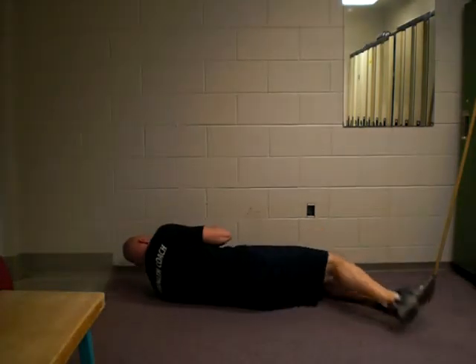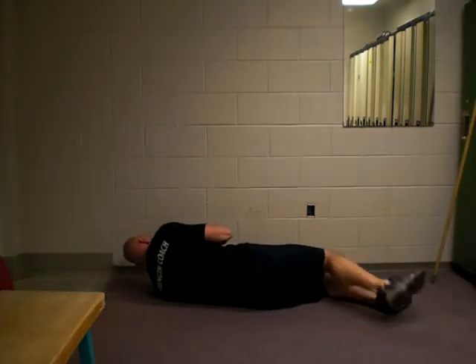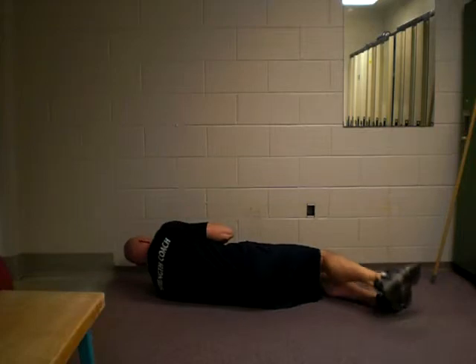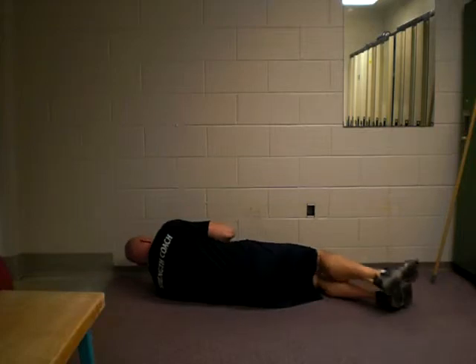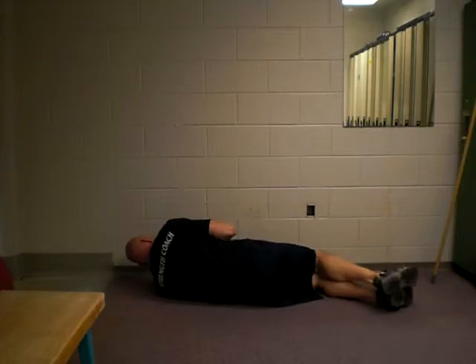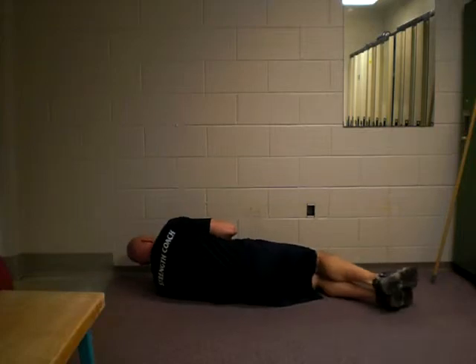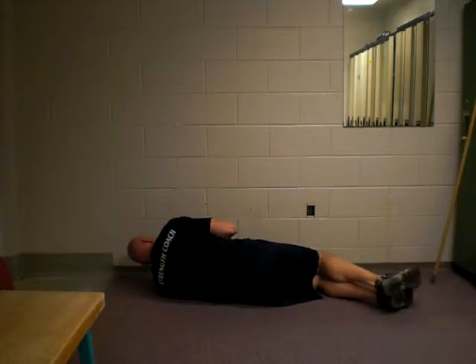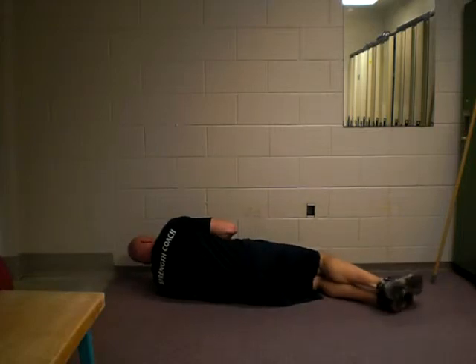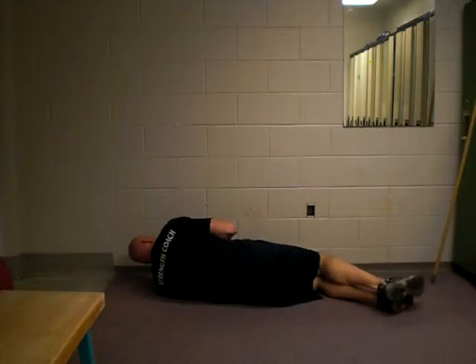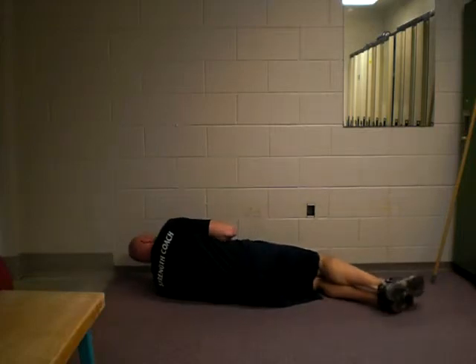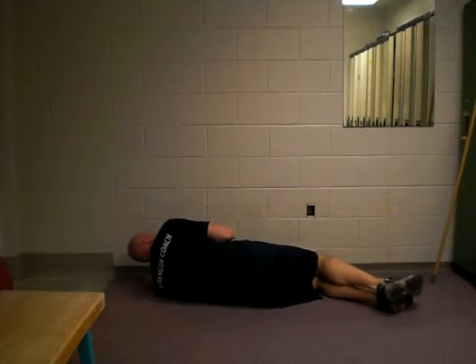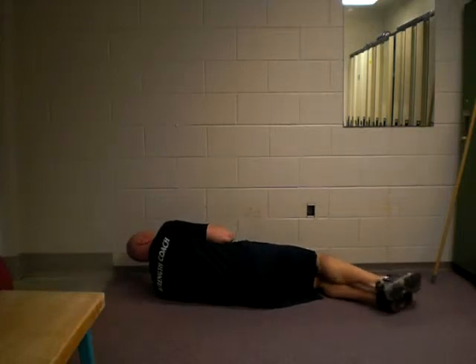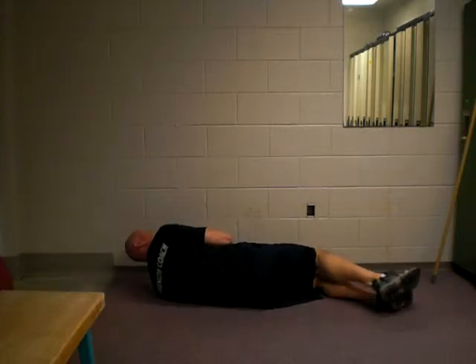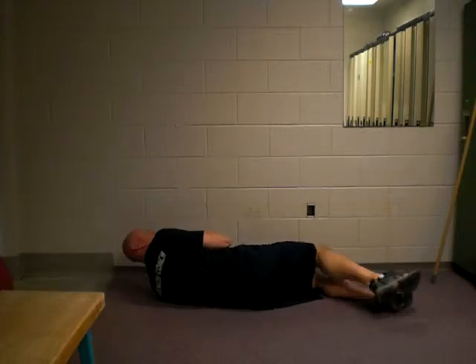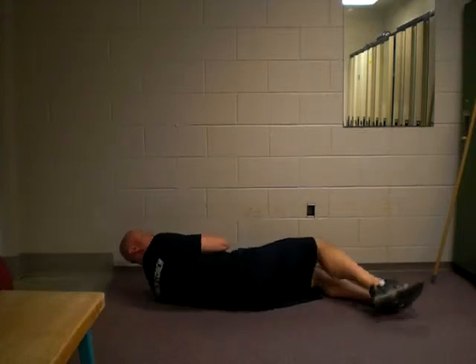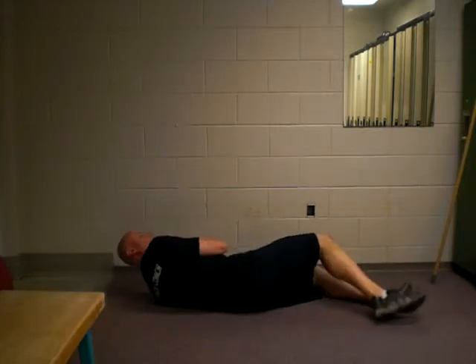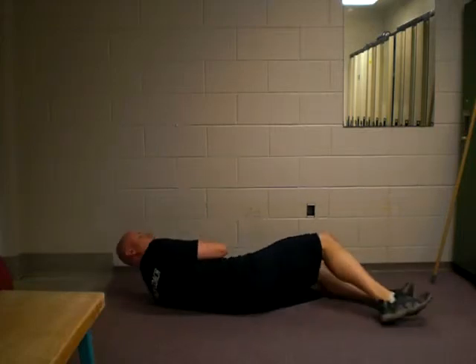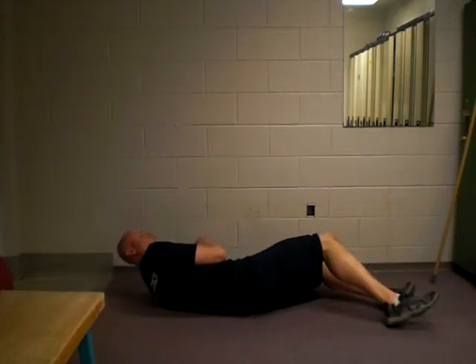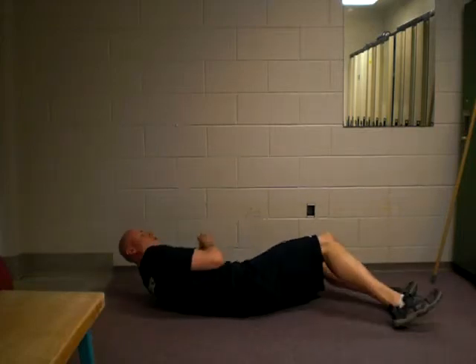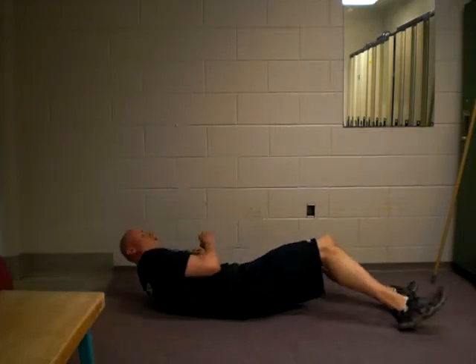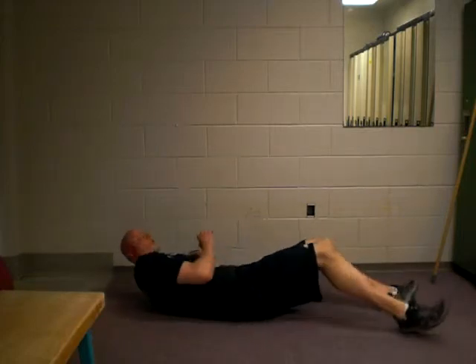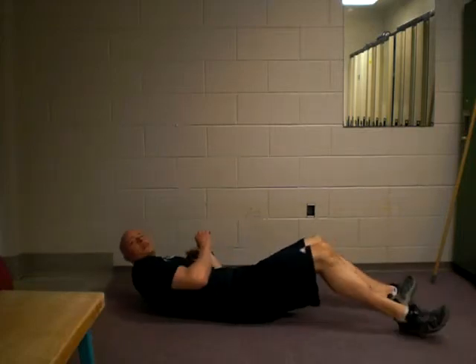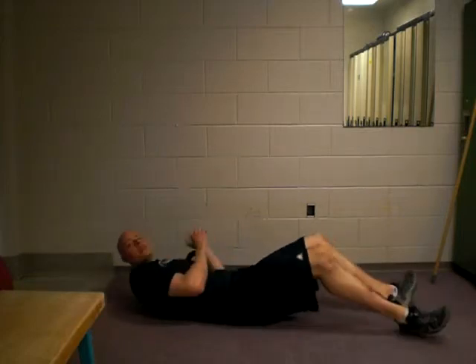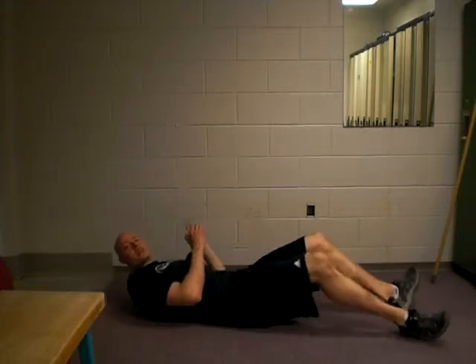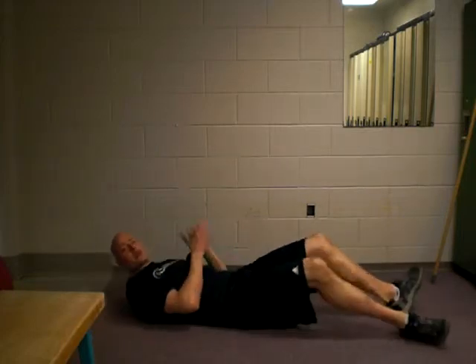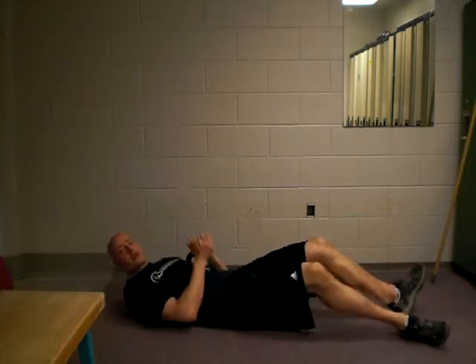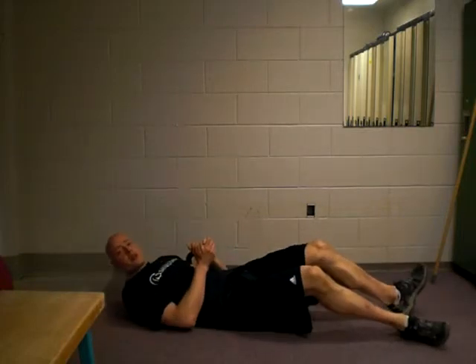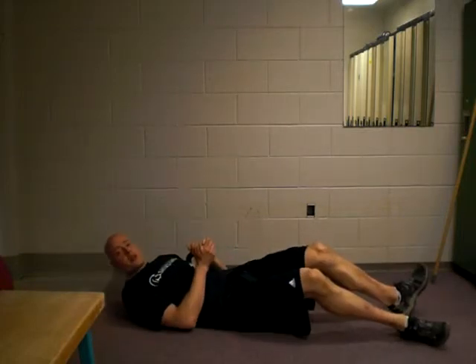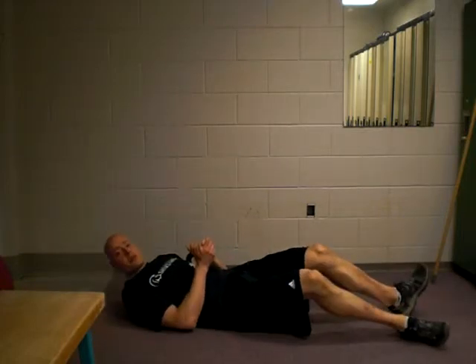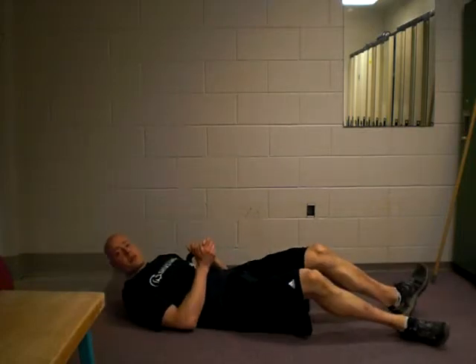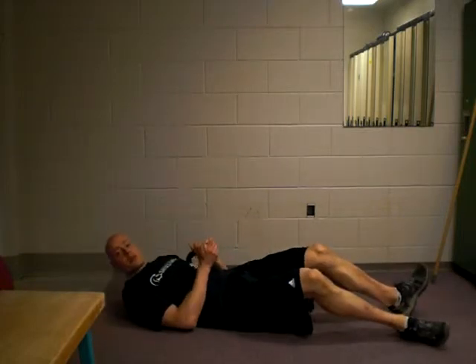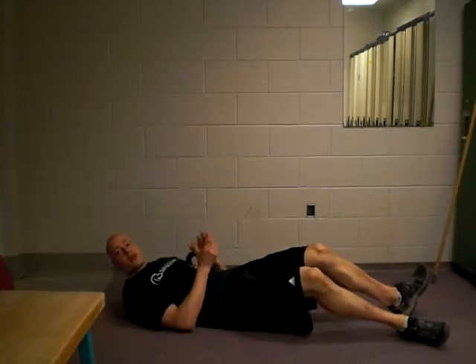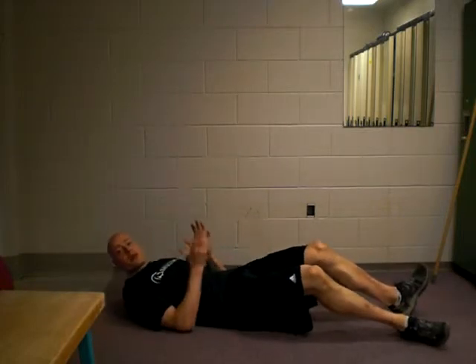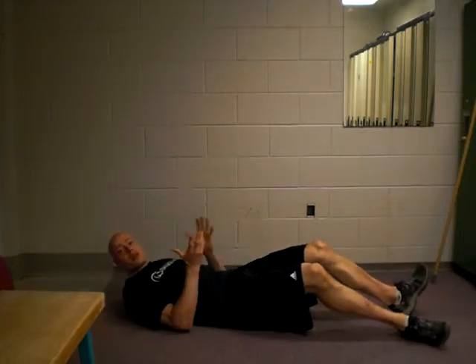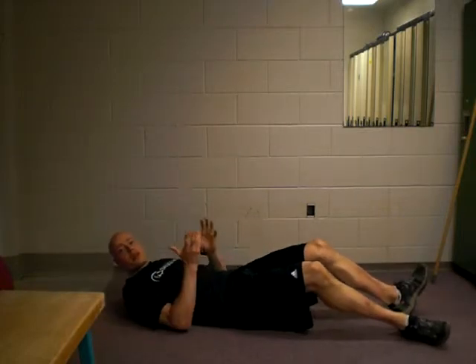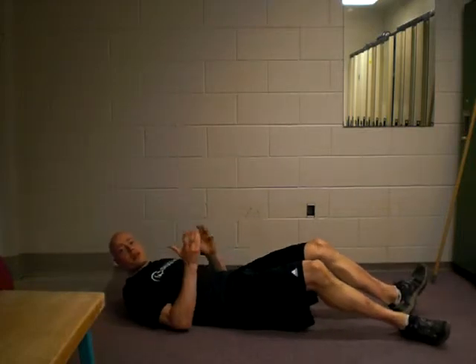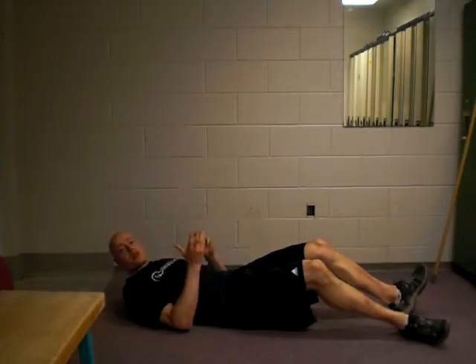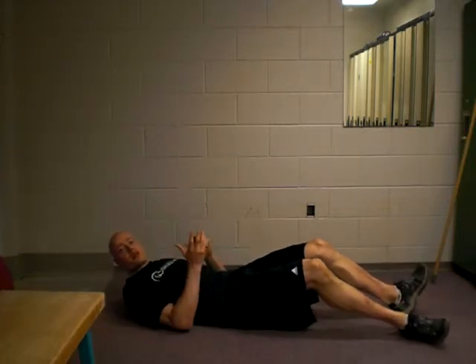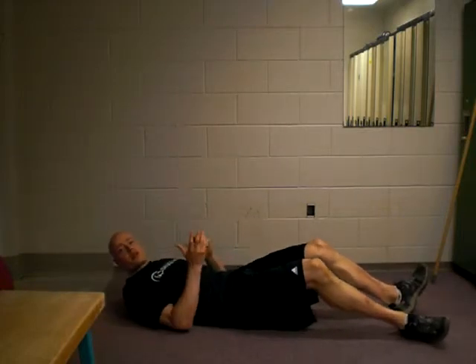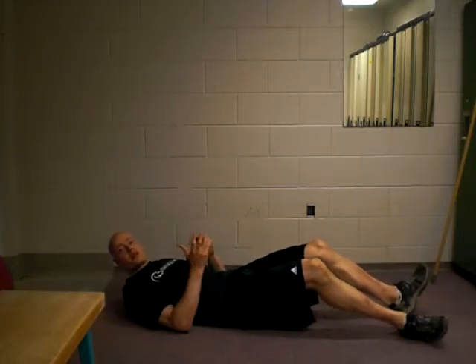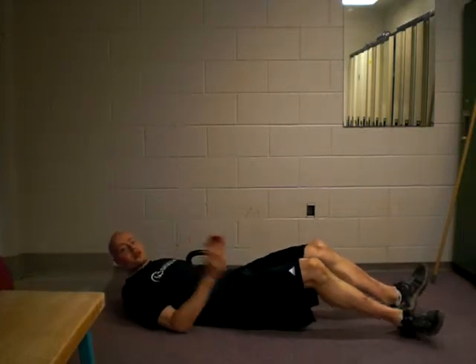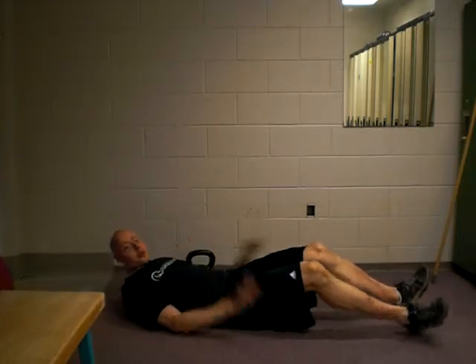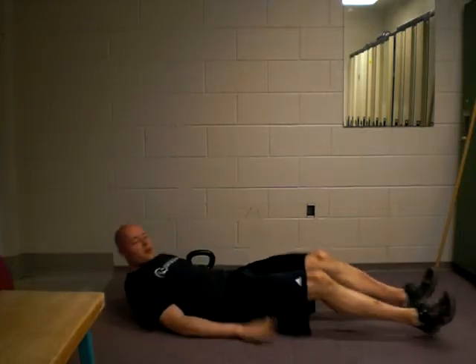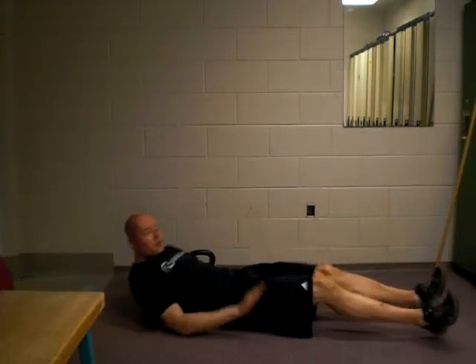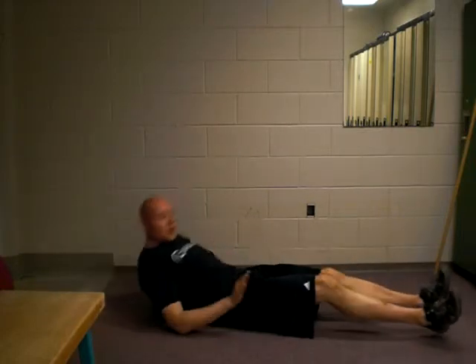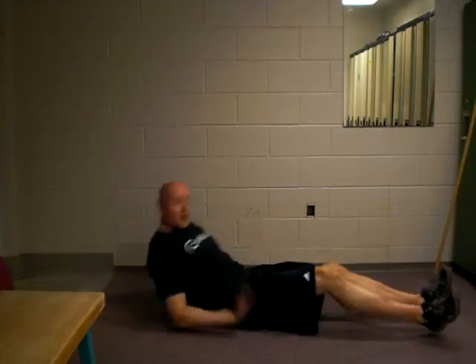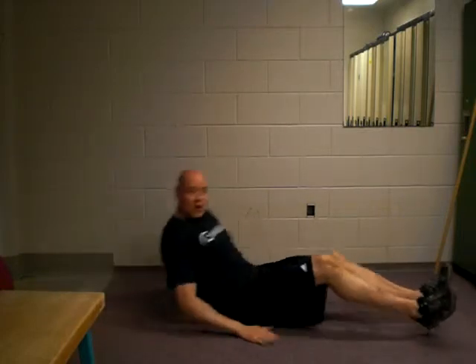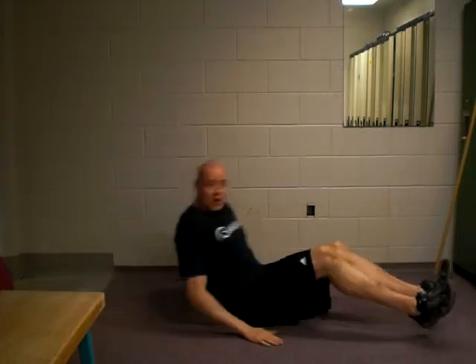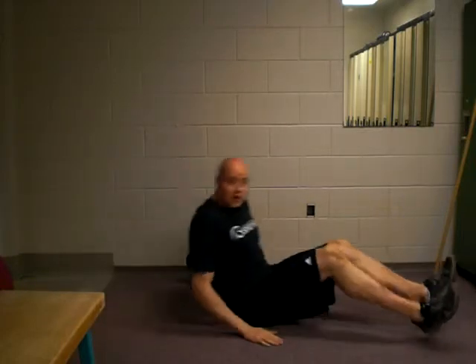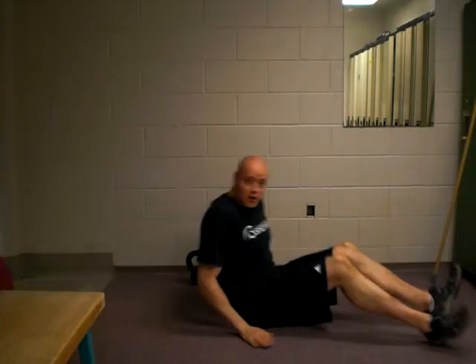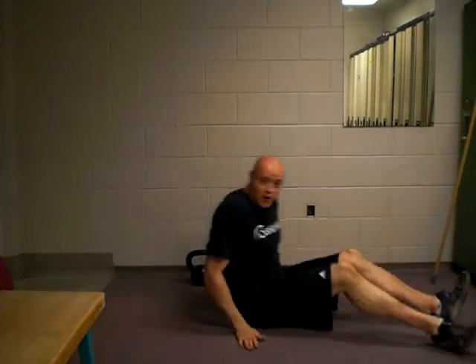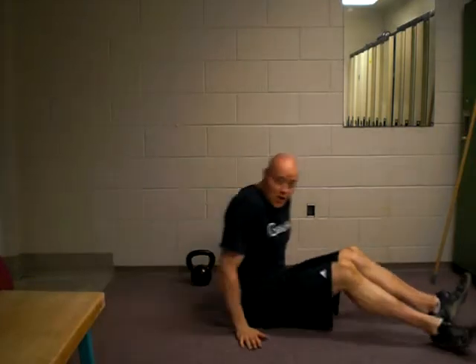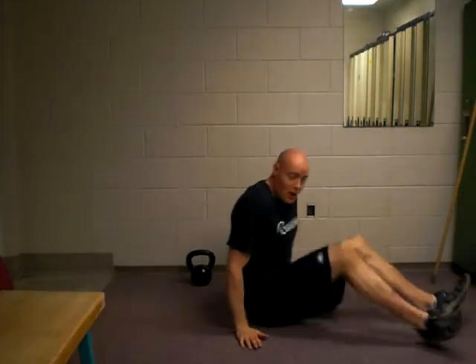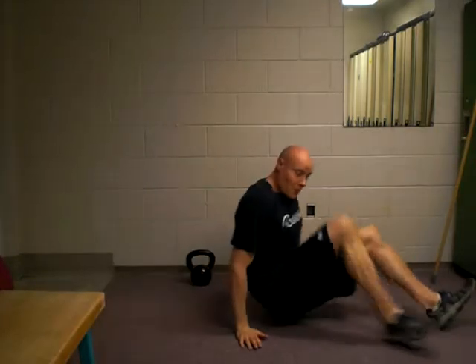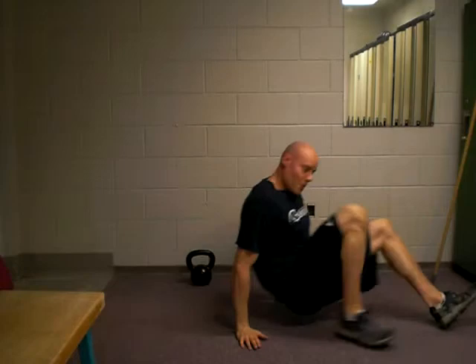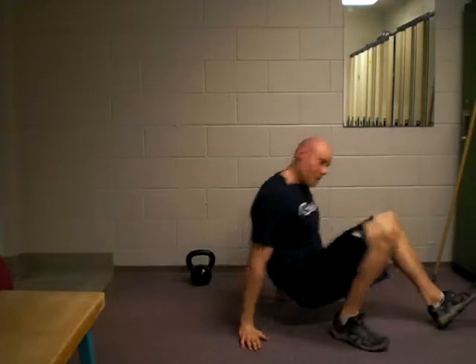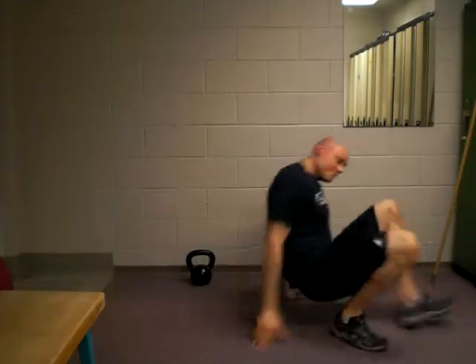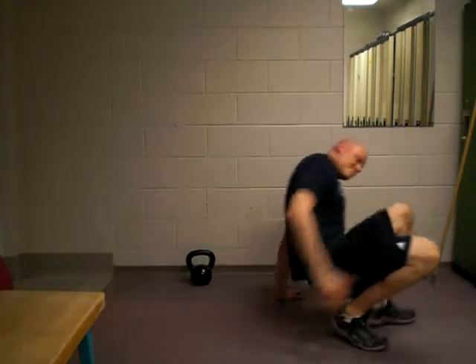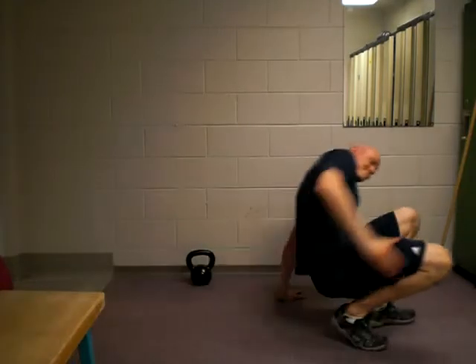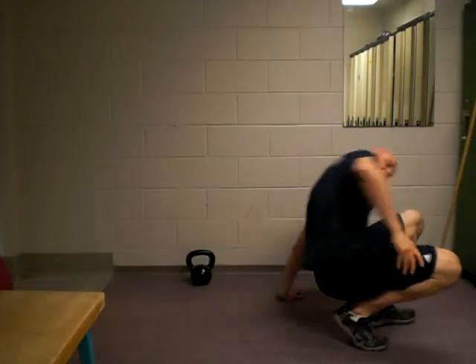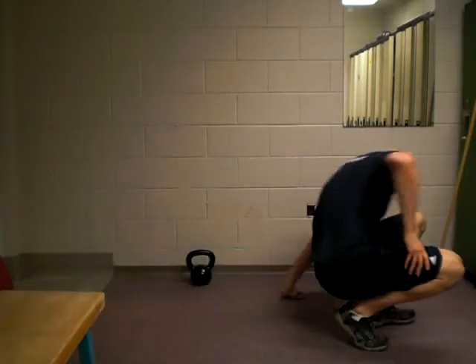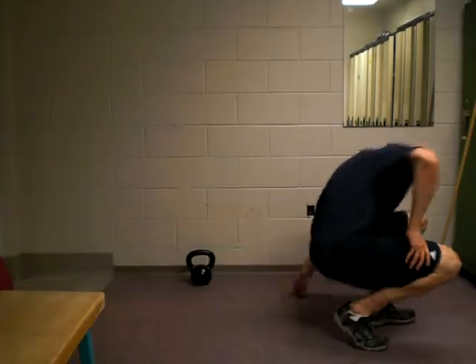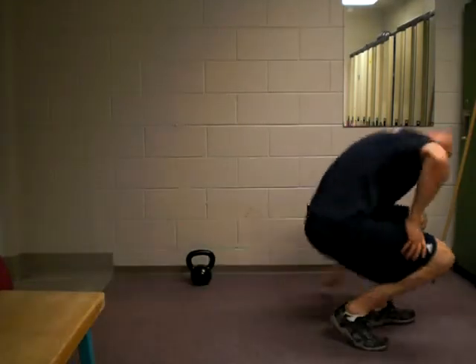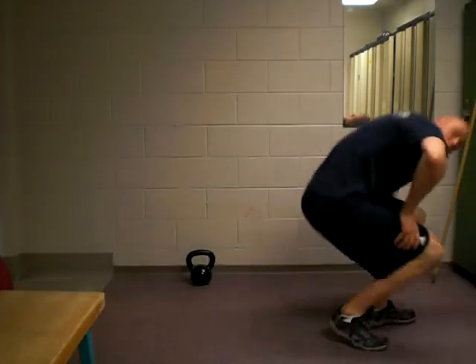And then carefully, in the cradle position, let it go down there. And there is a good Turkish Get Up. Enjoy.